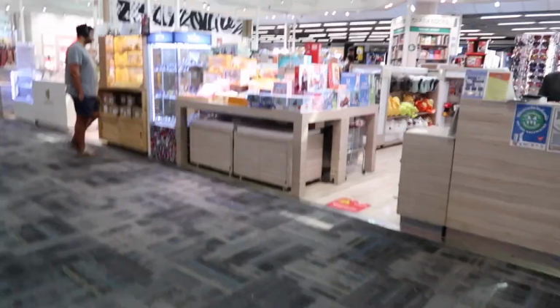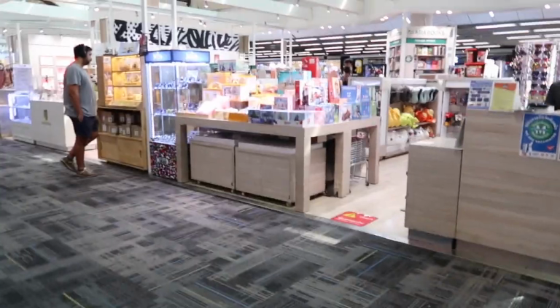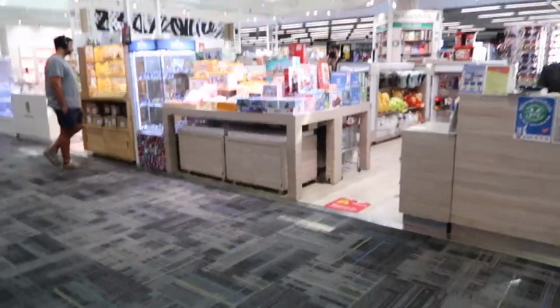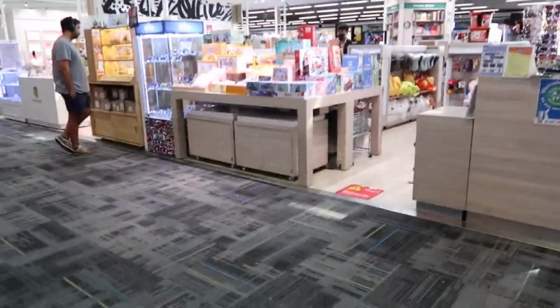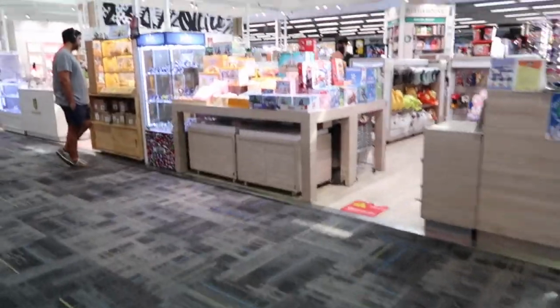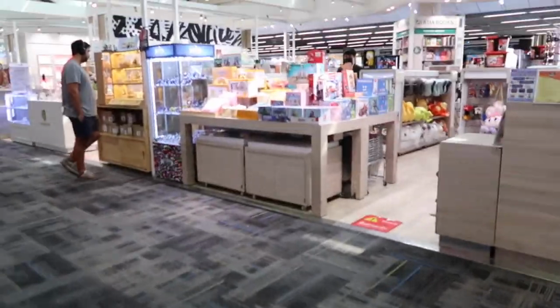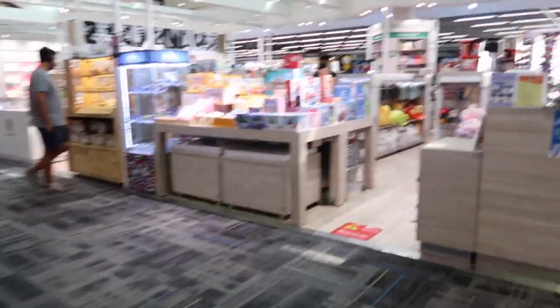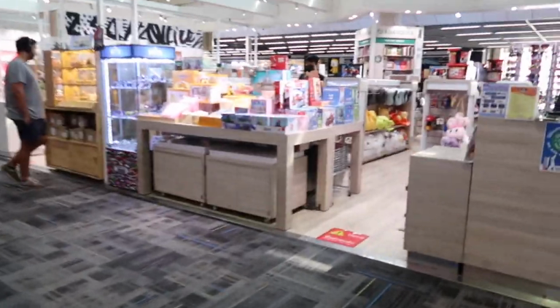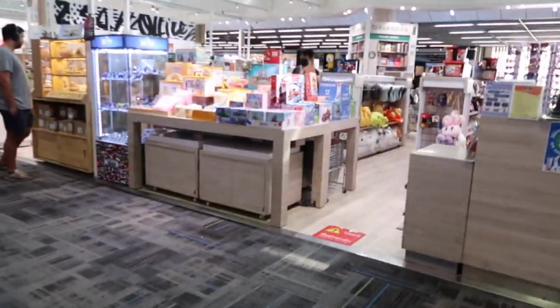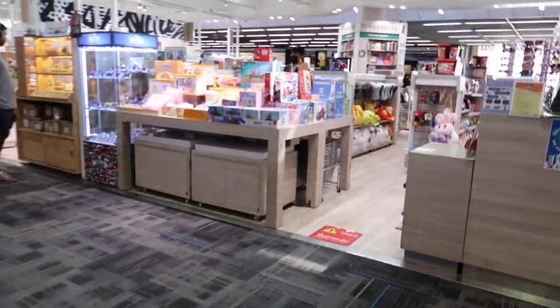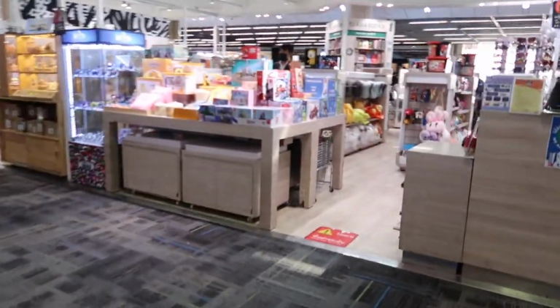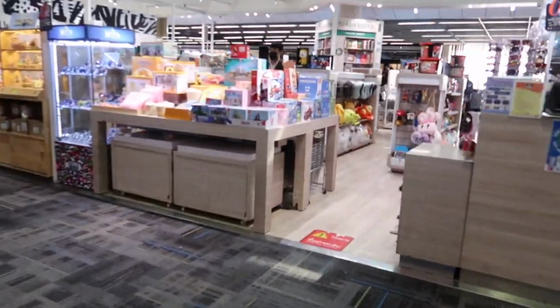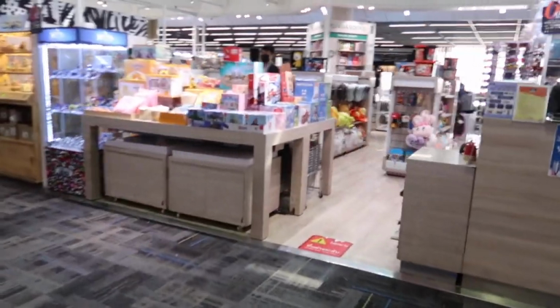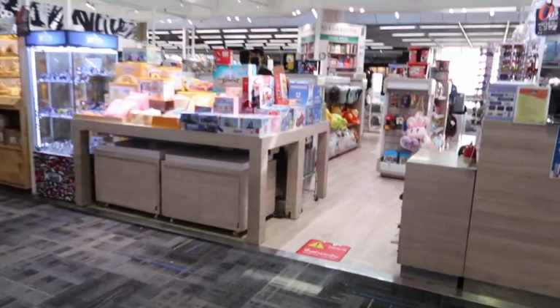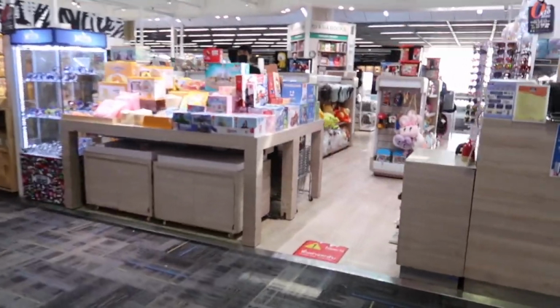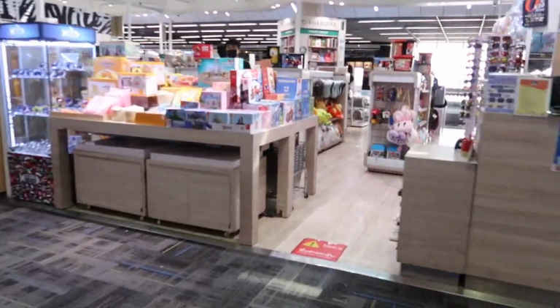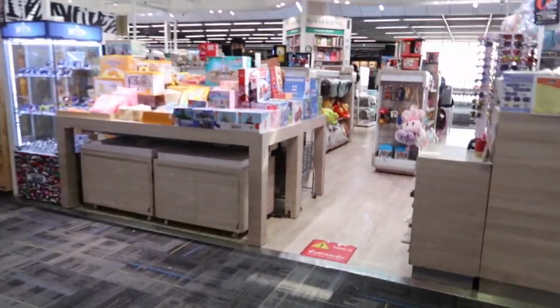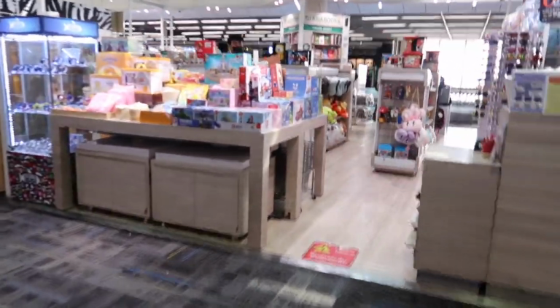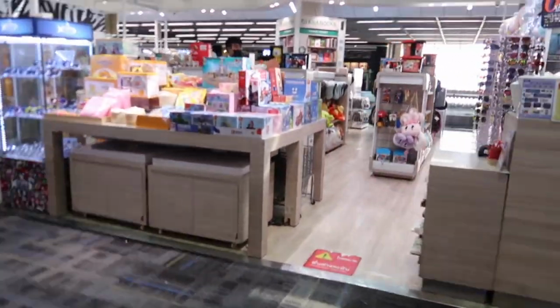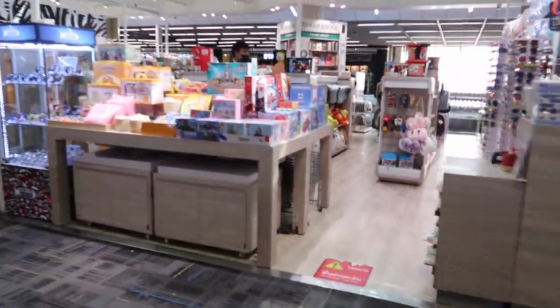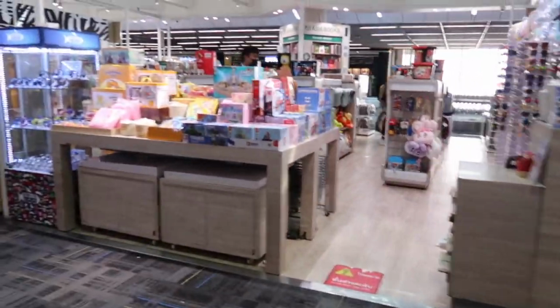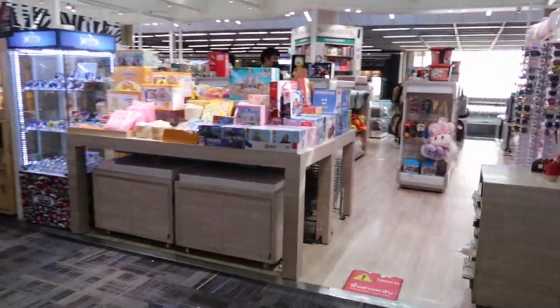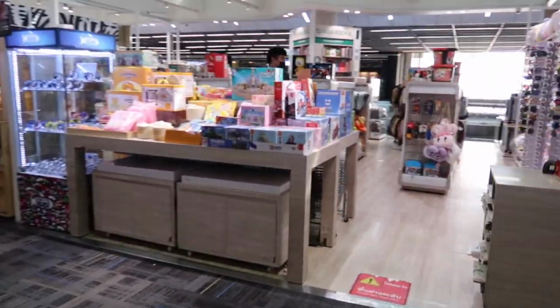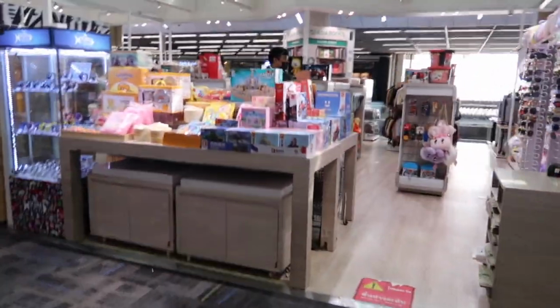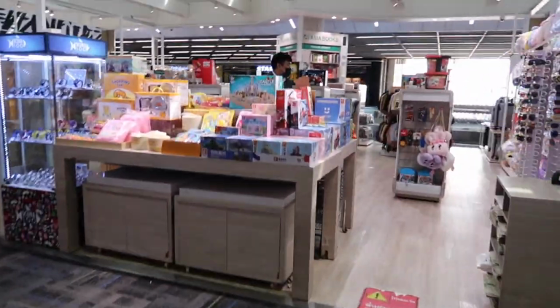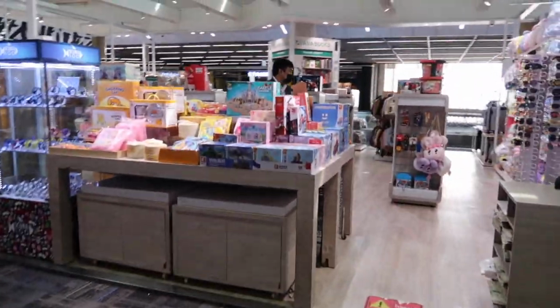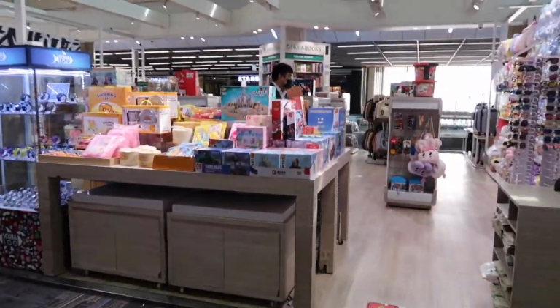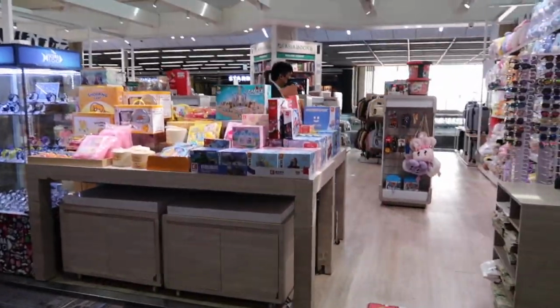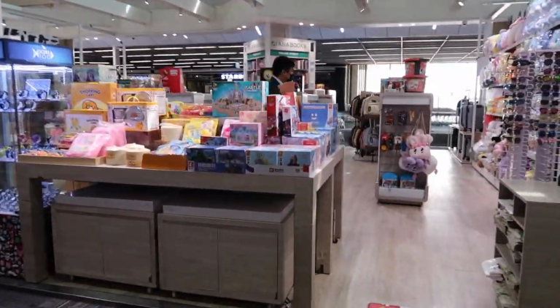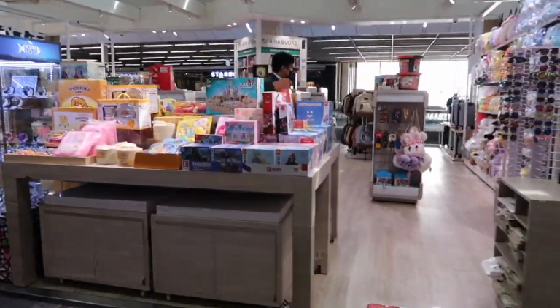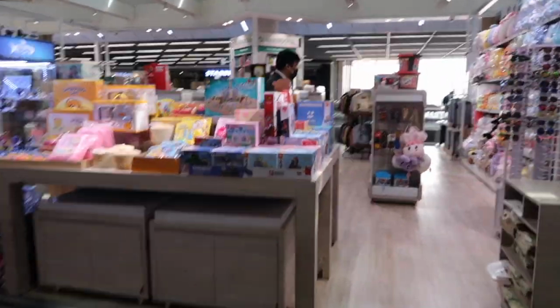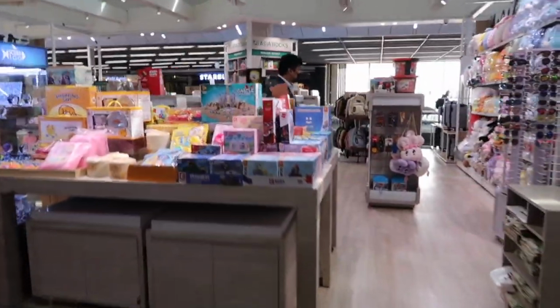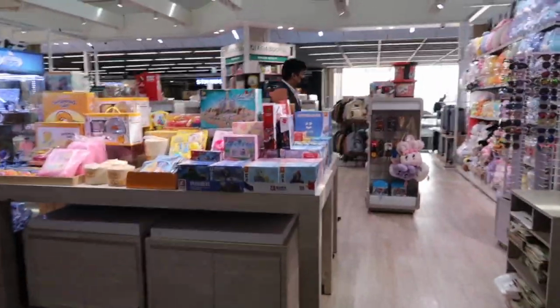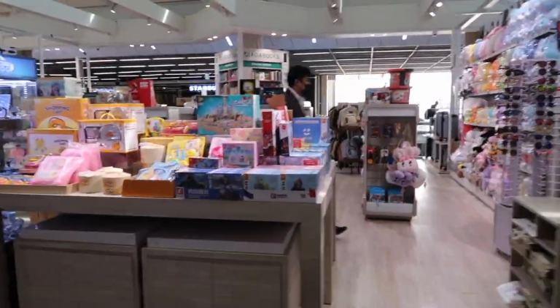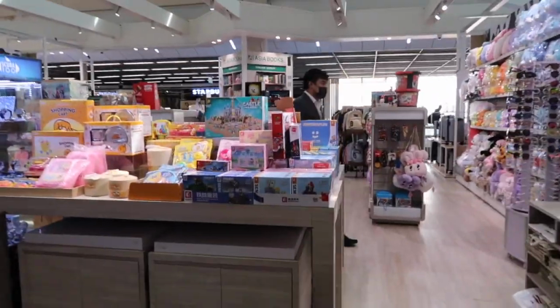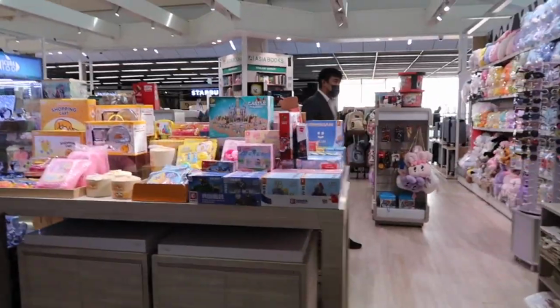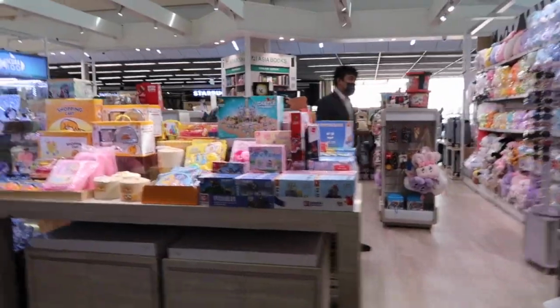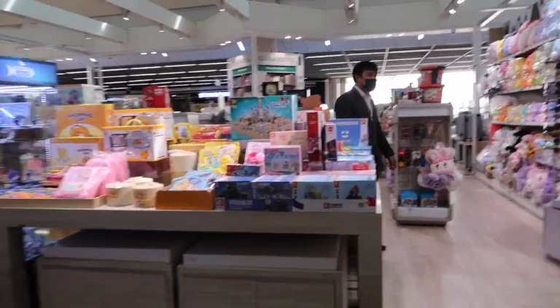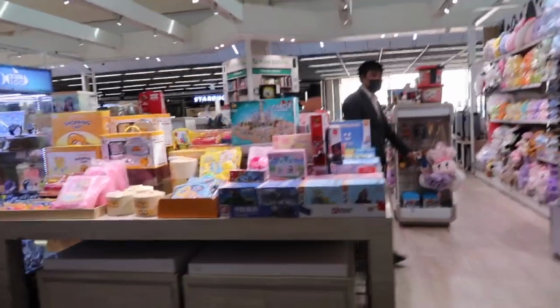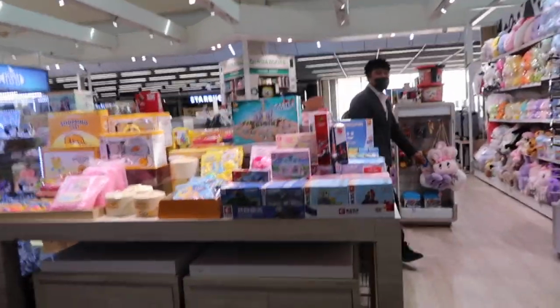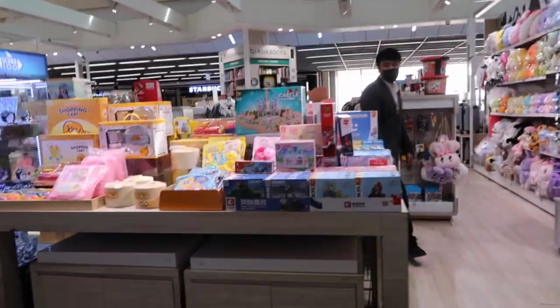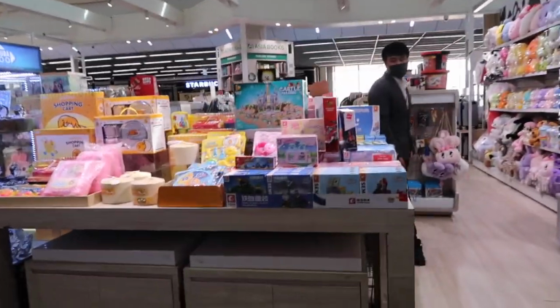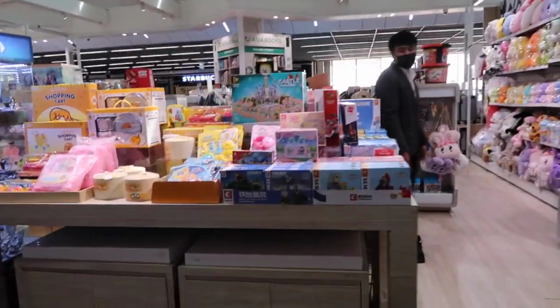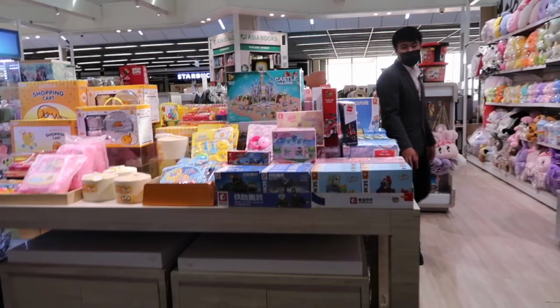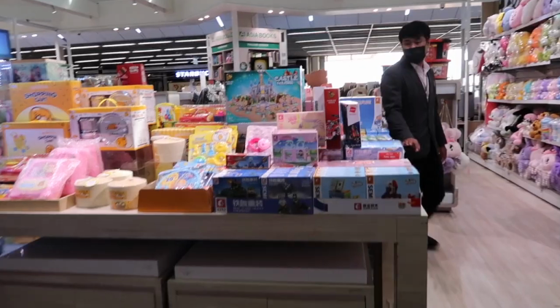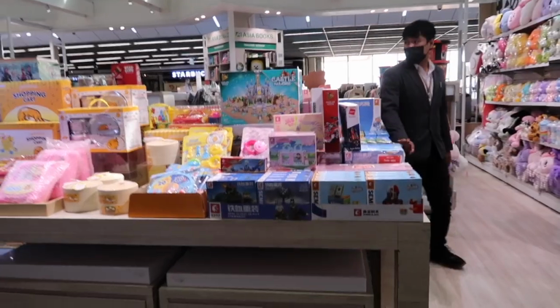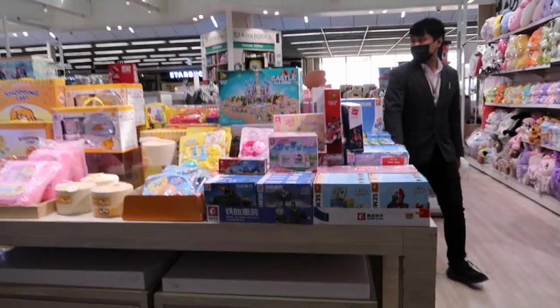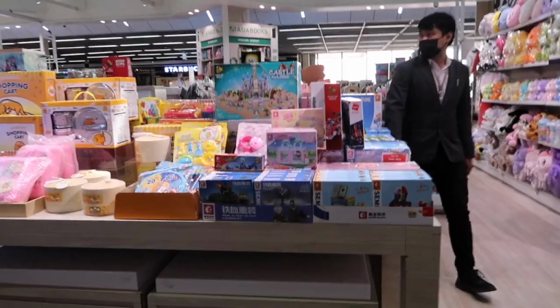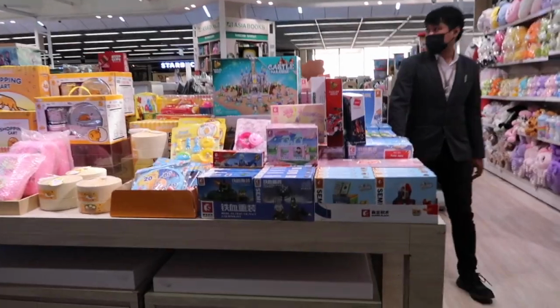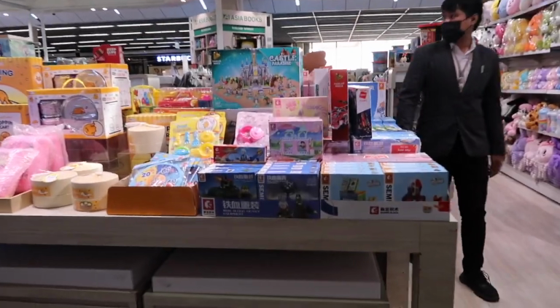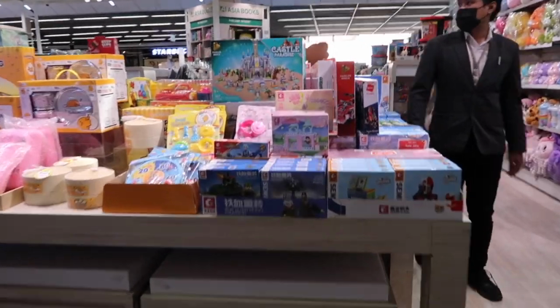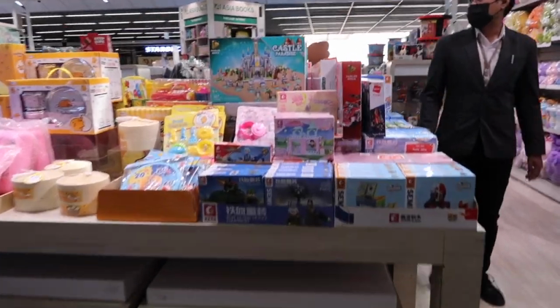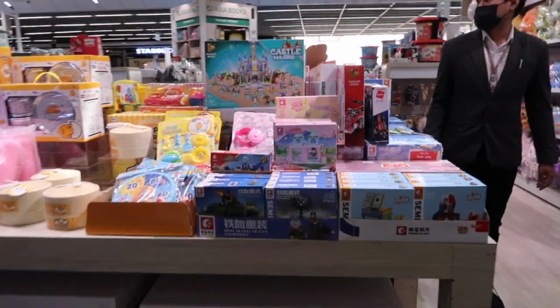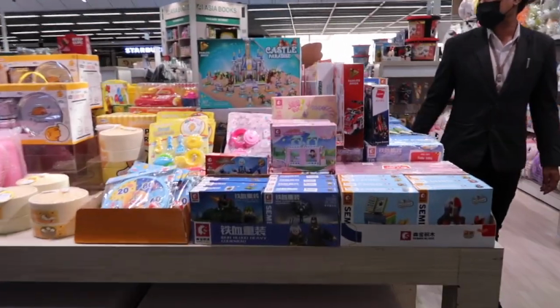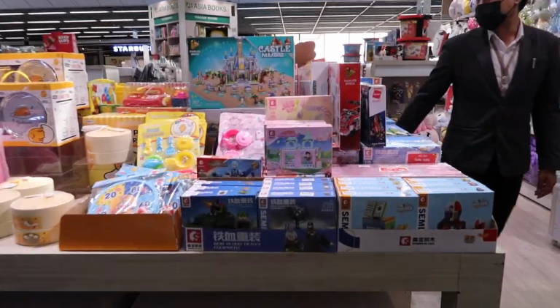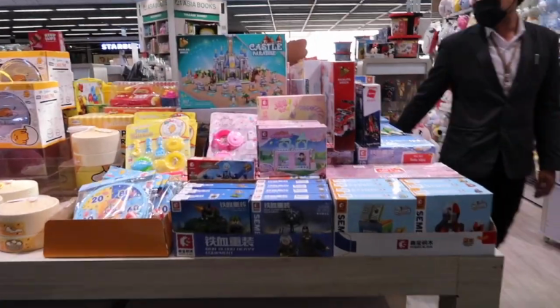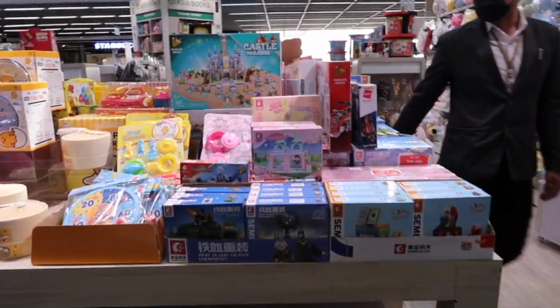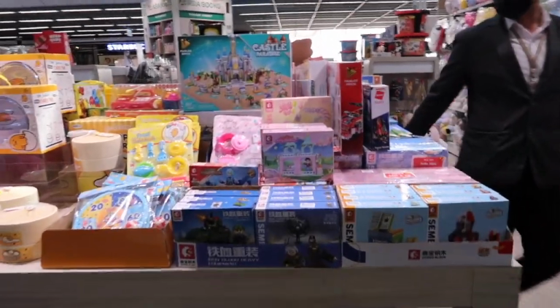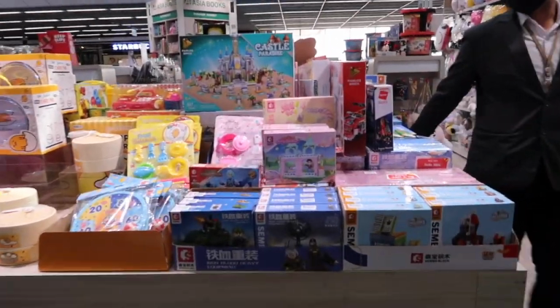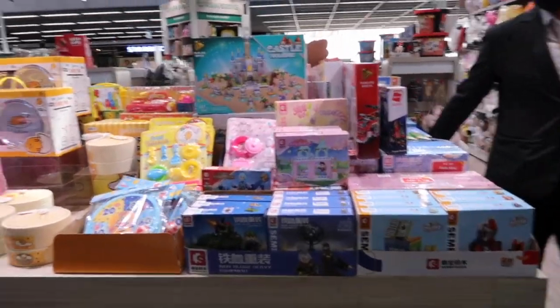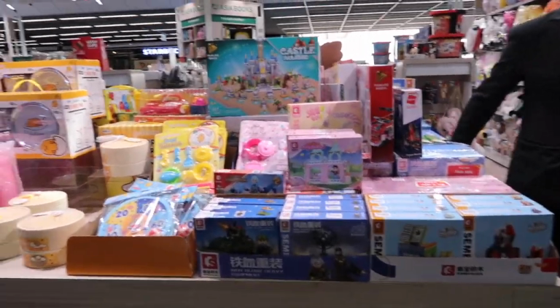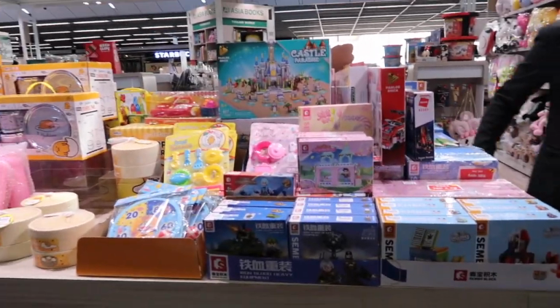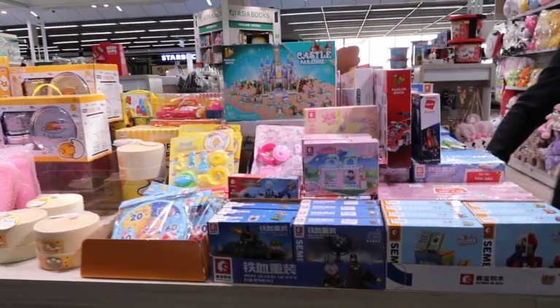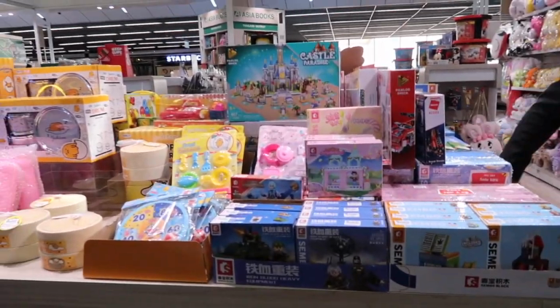We are having a look around the airport. We've still got quite a lot of time, so we're just going to see what things they've got and if we want to purchase anything.